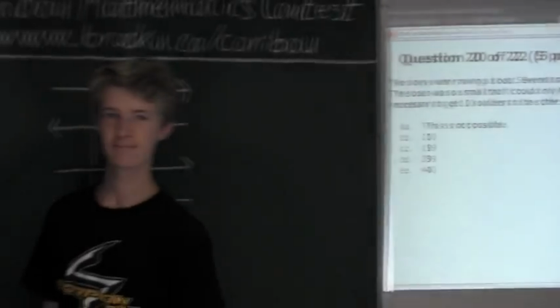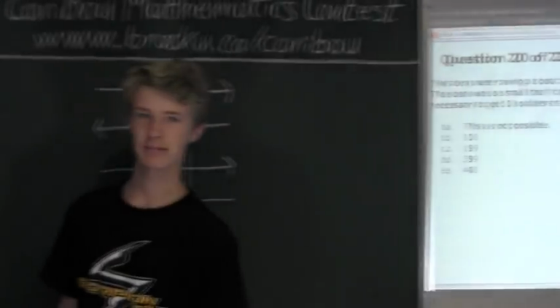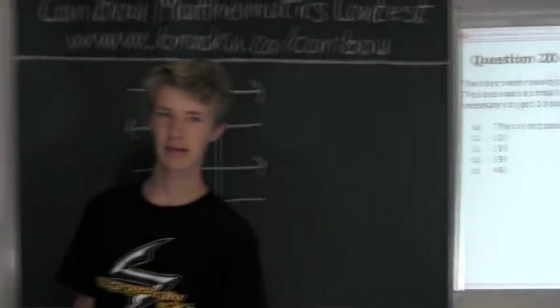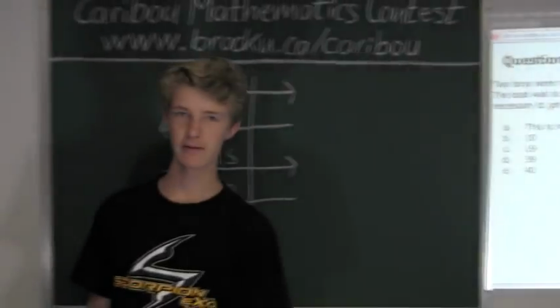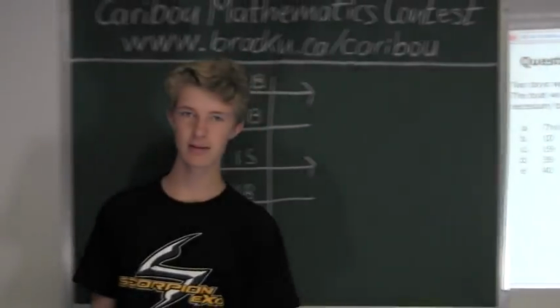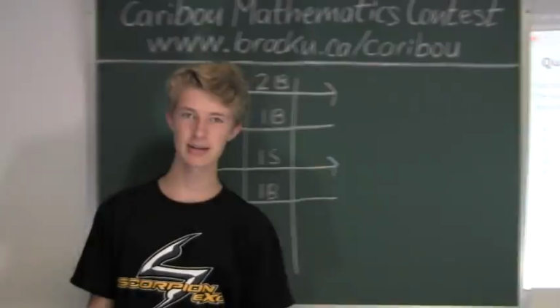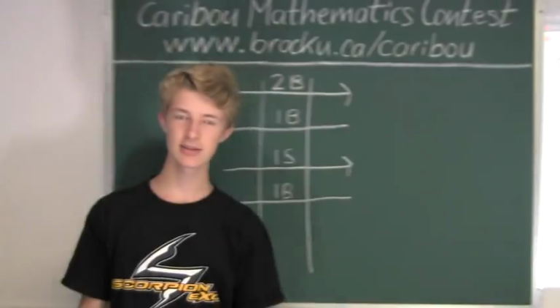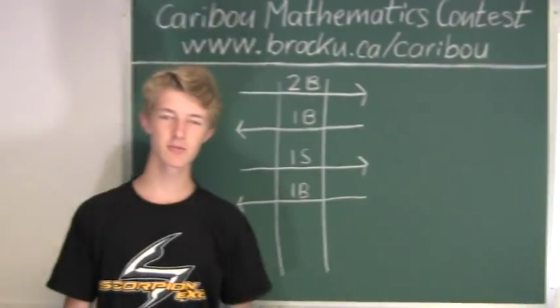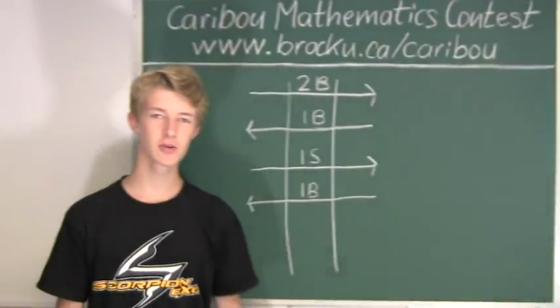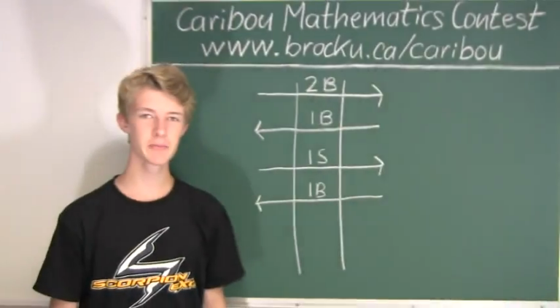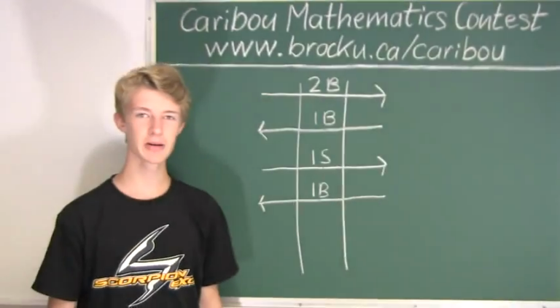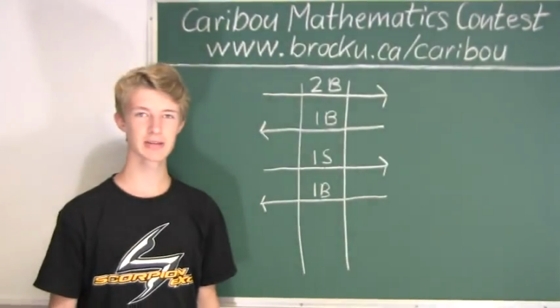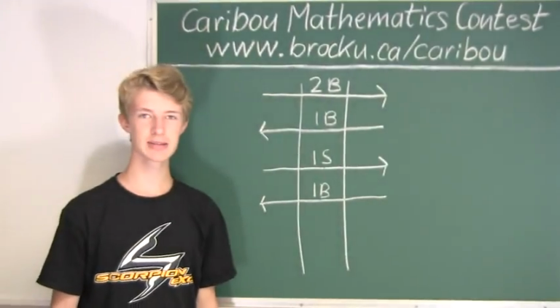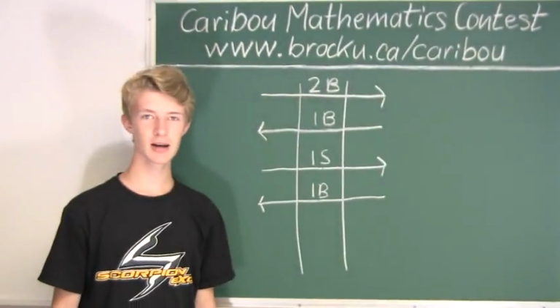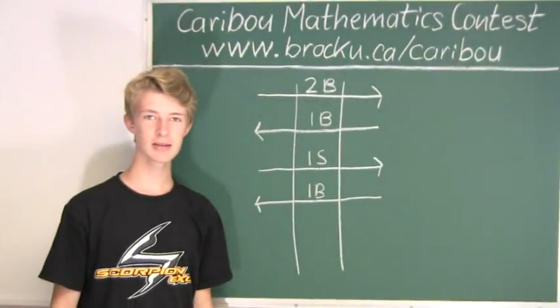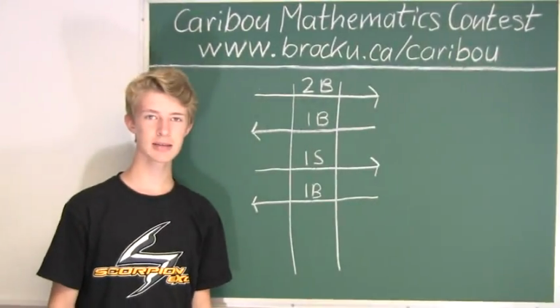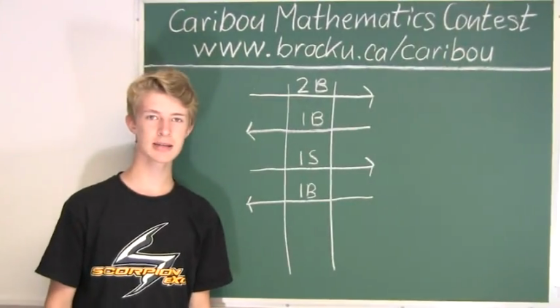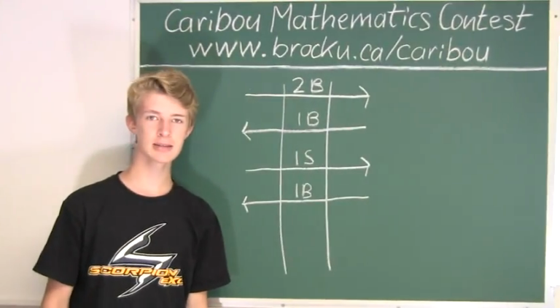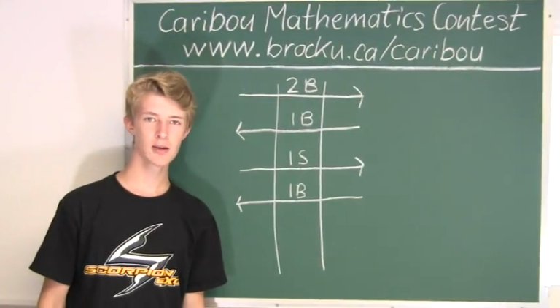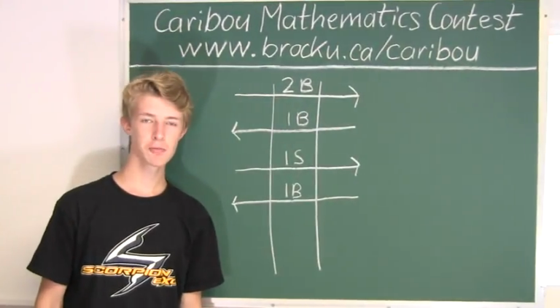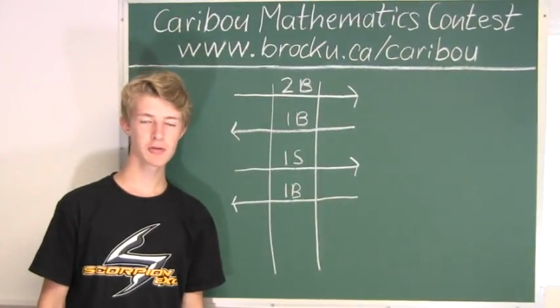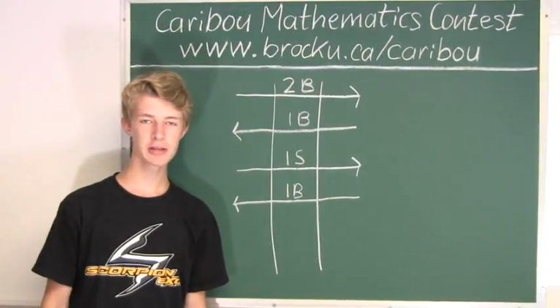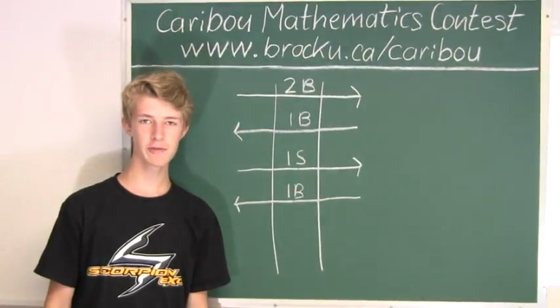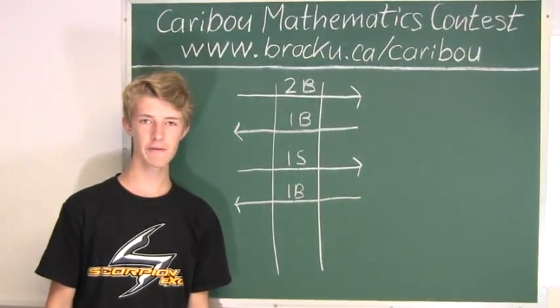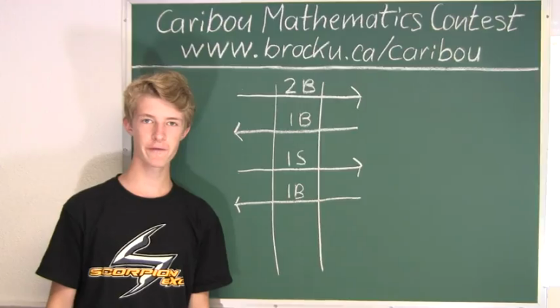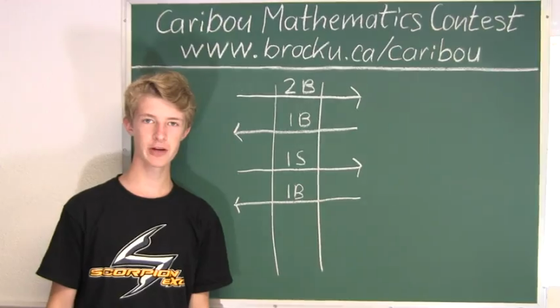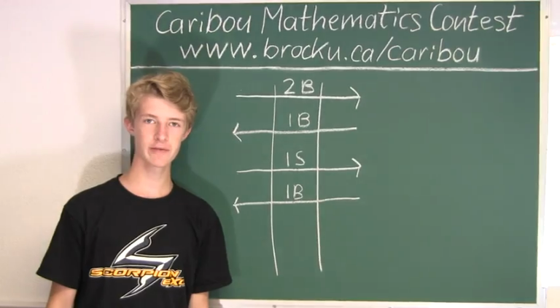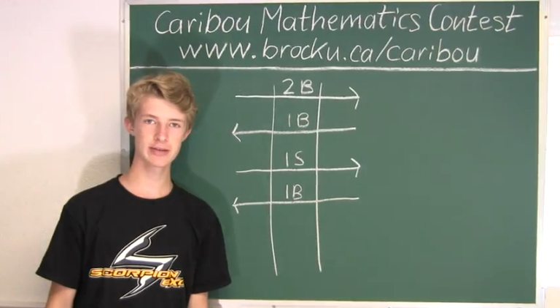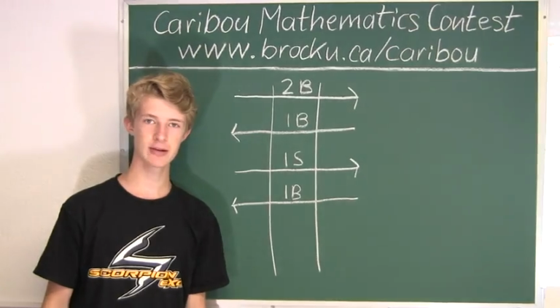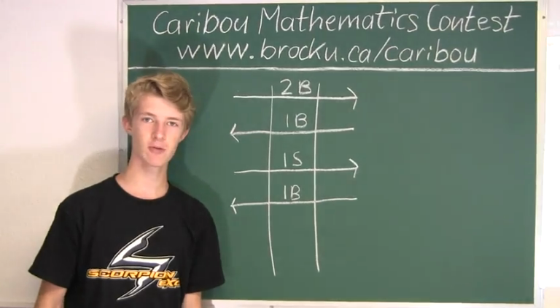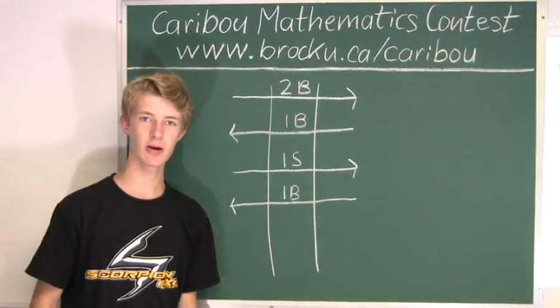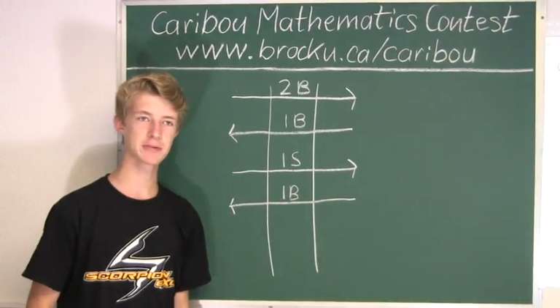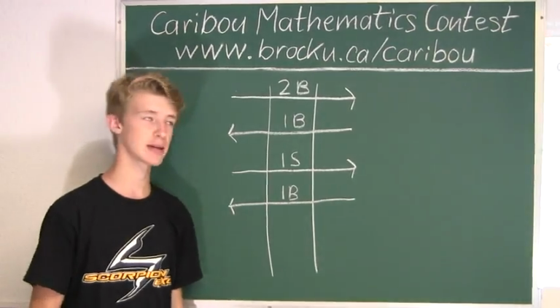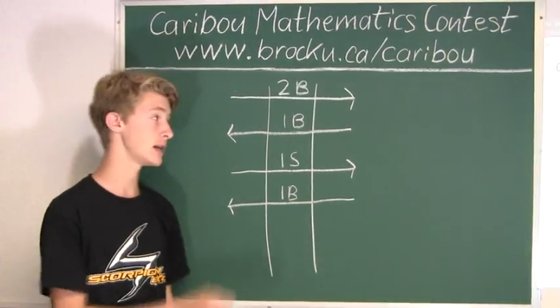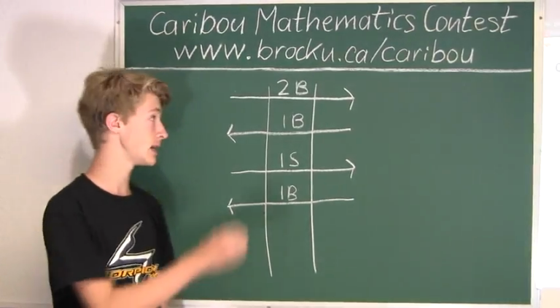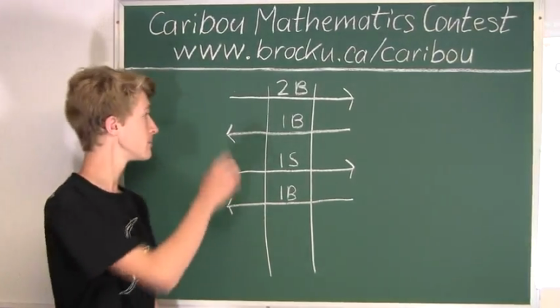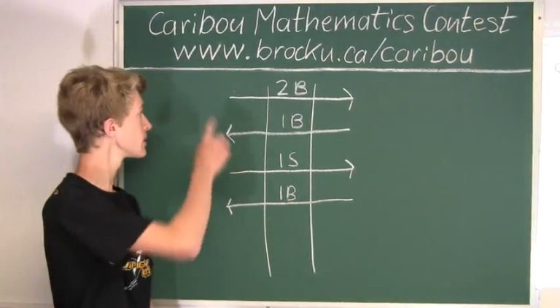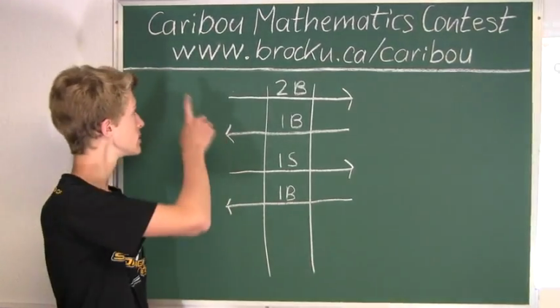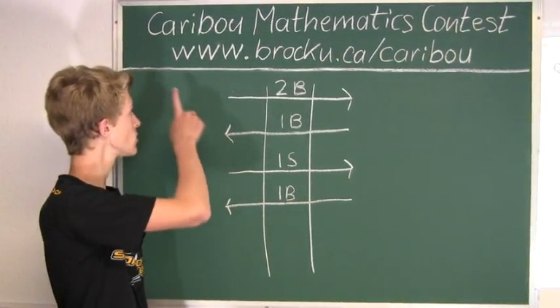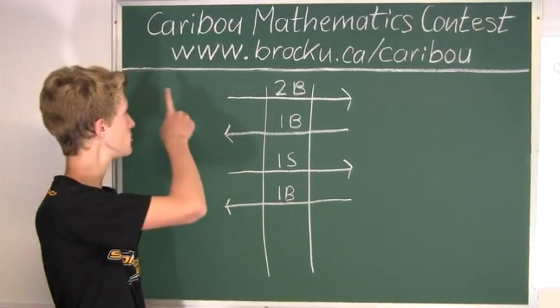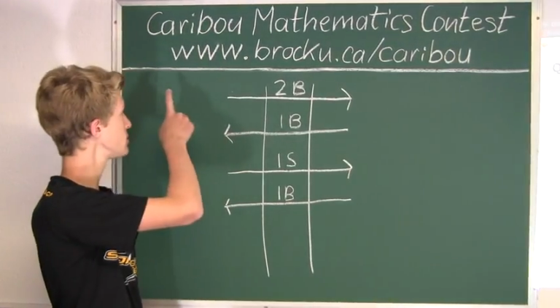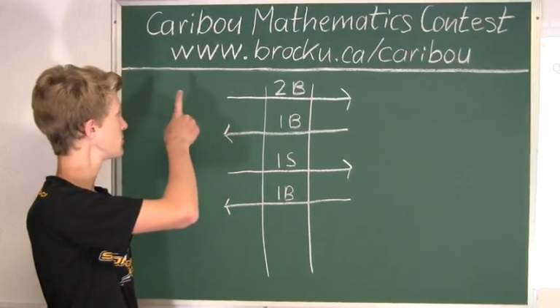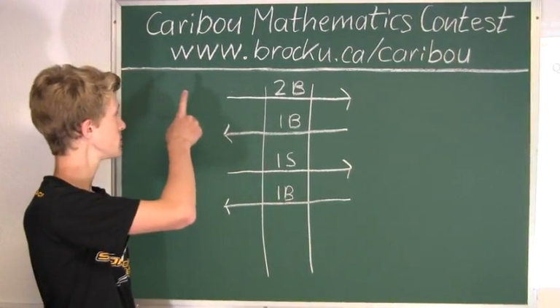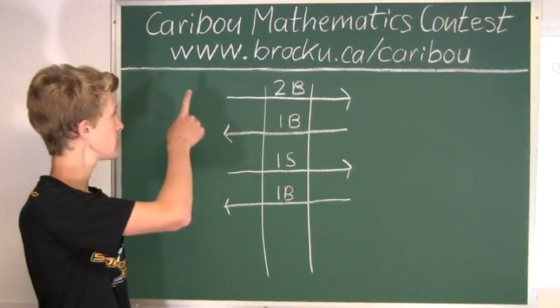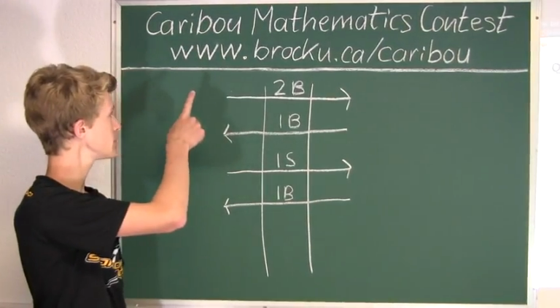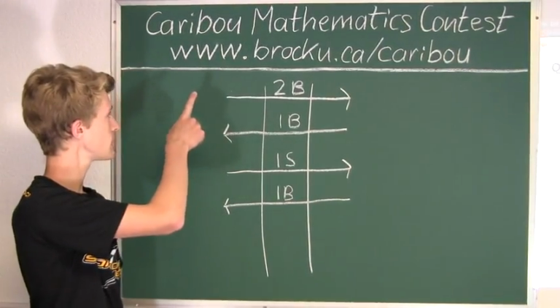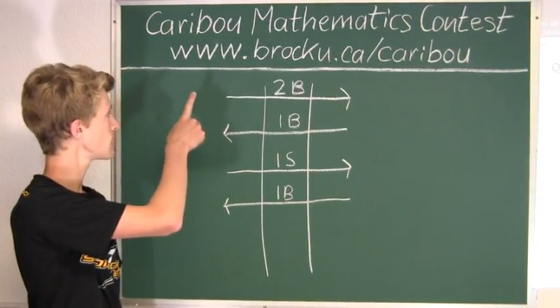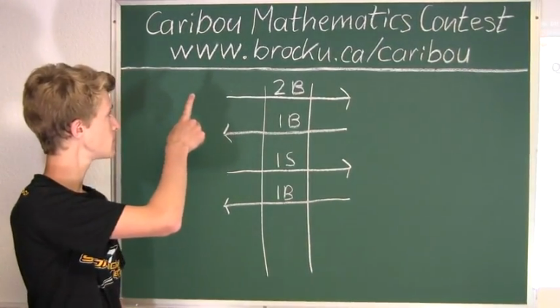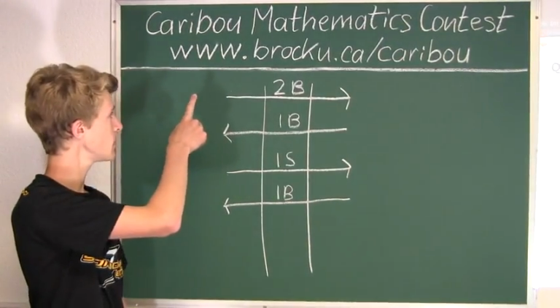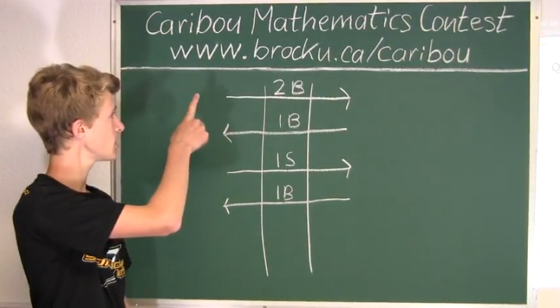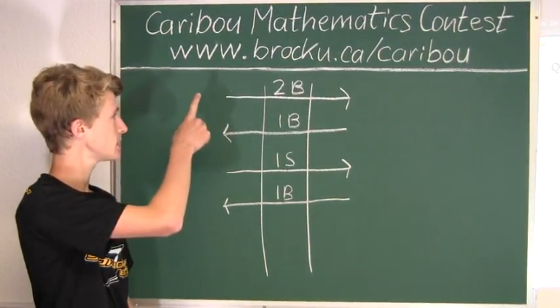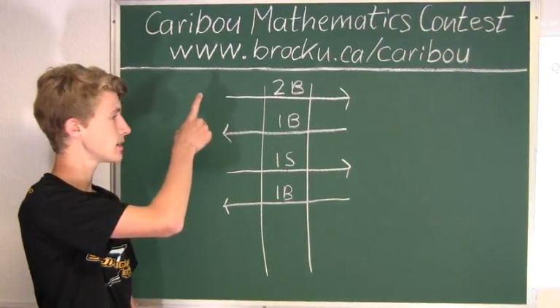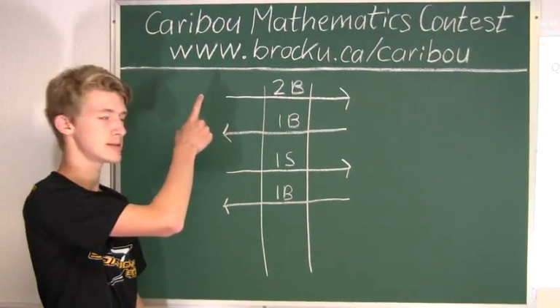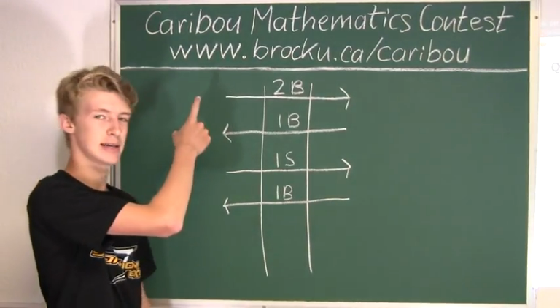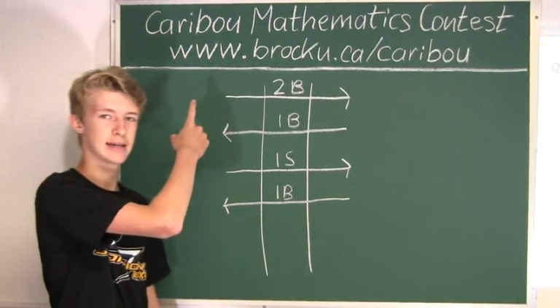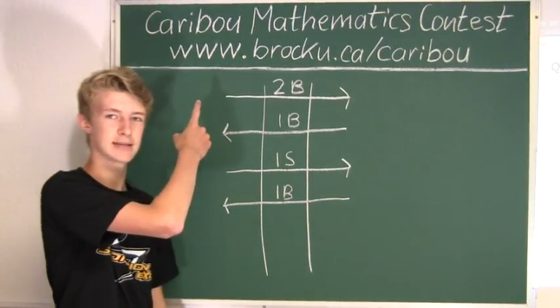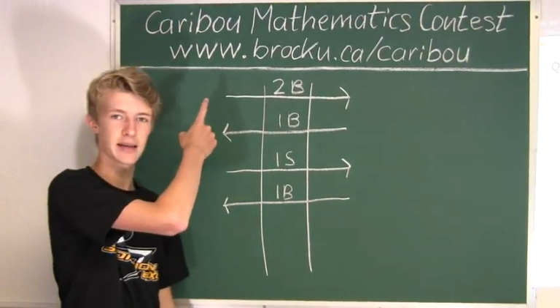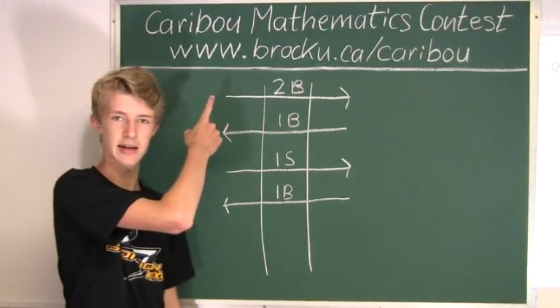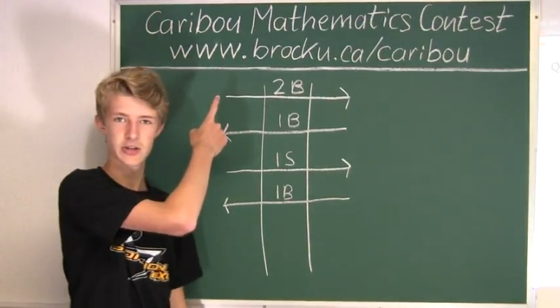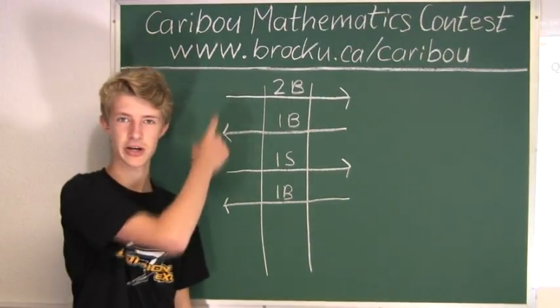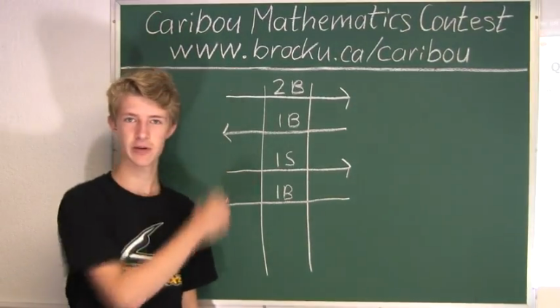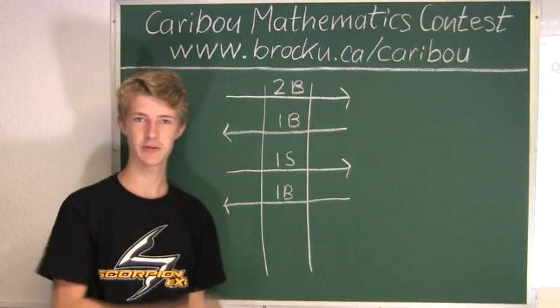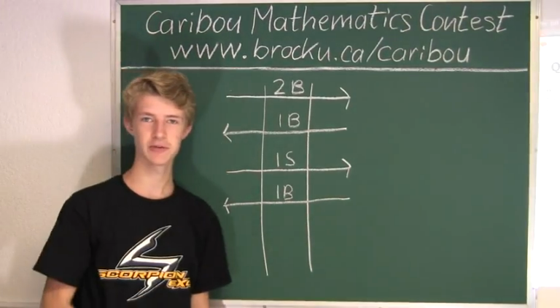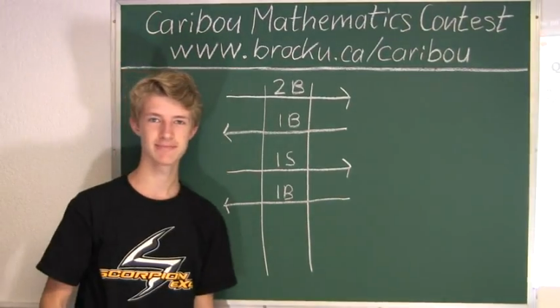If you'd like to know more about this contest, please feel free to visit our website at www.brocku.ca/caribou.